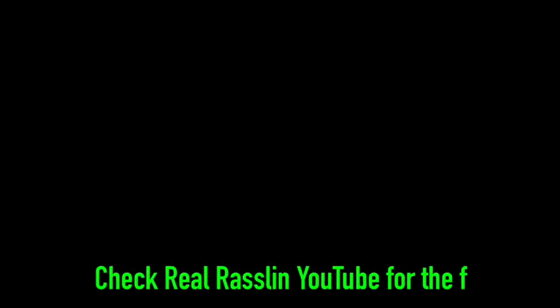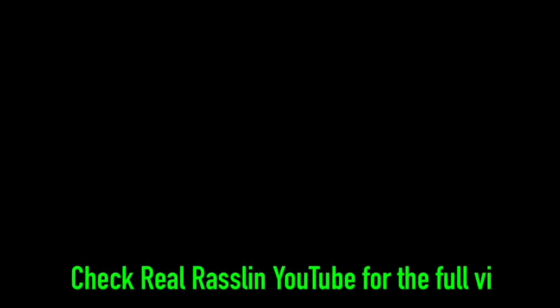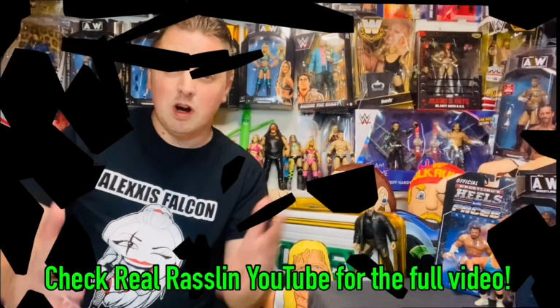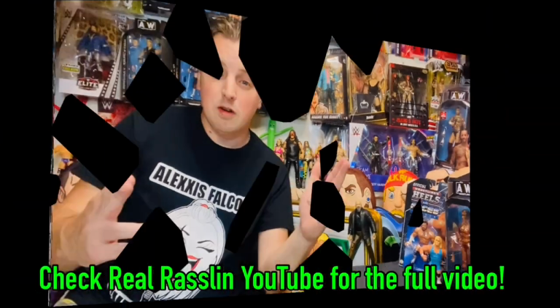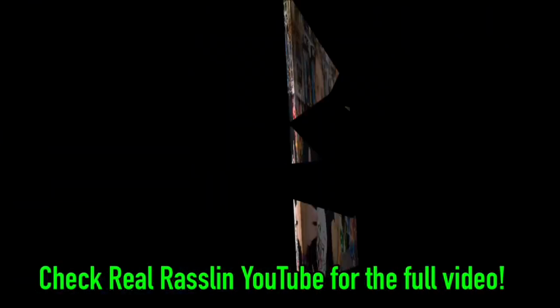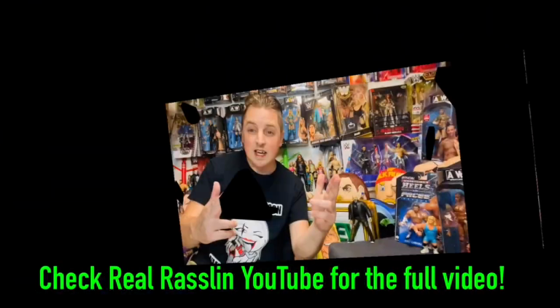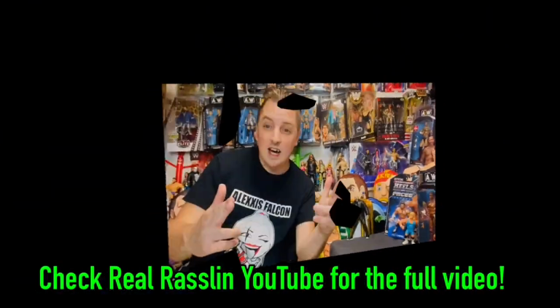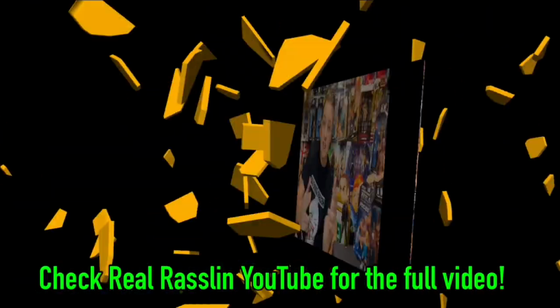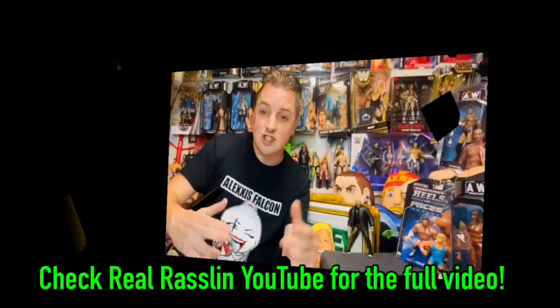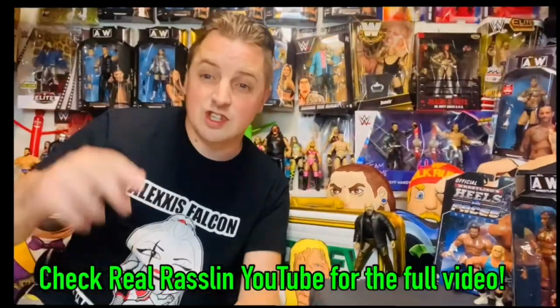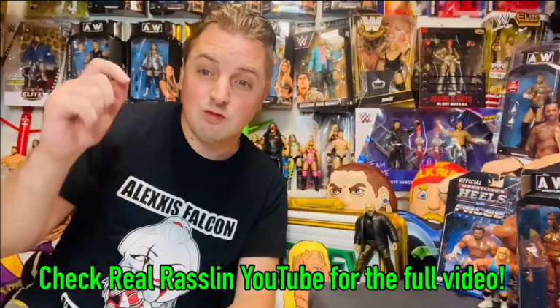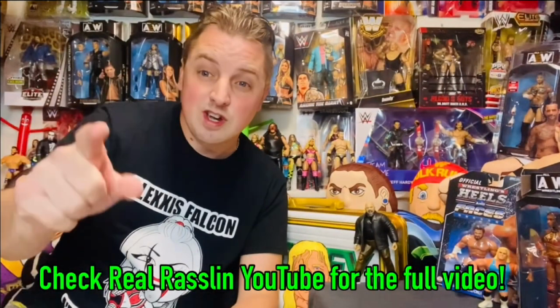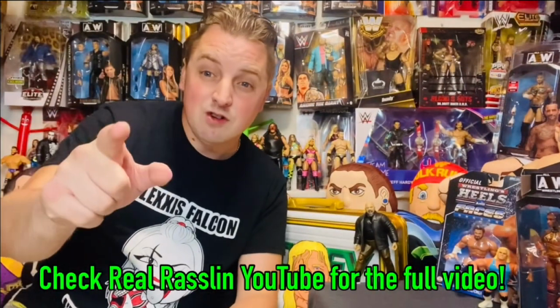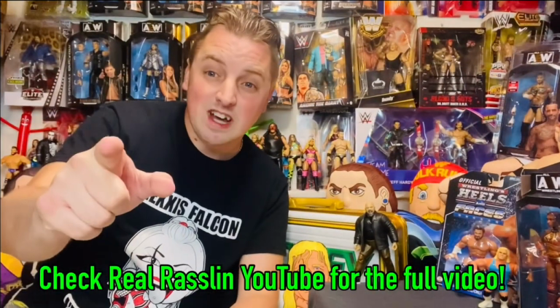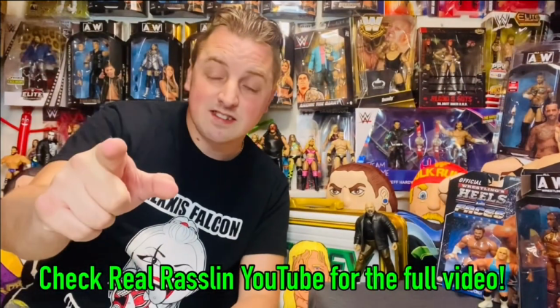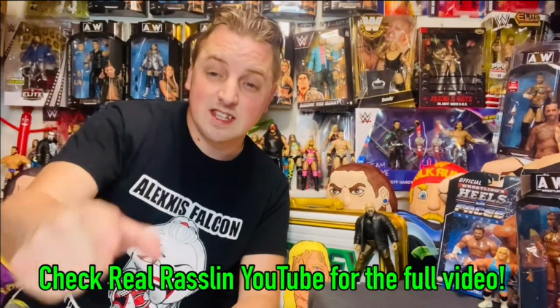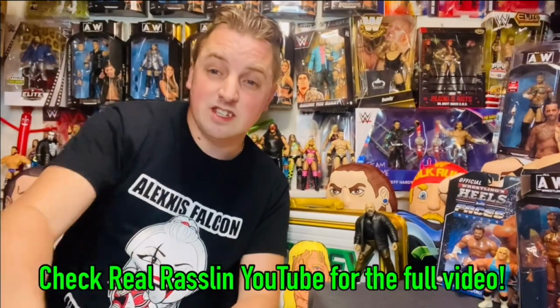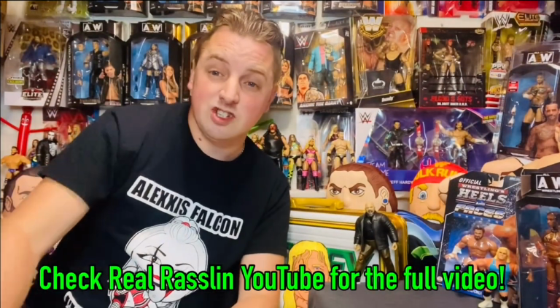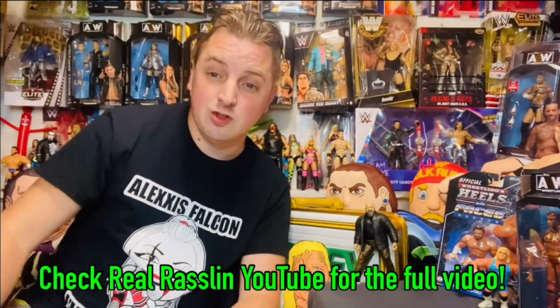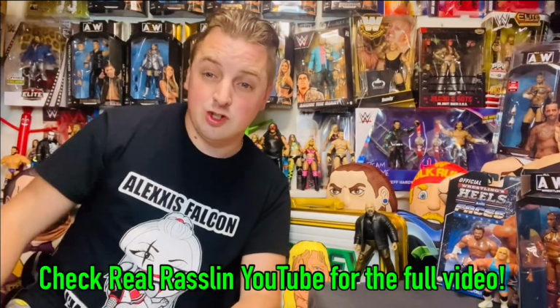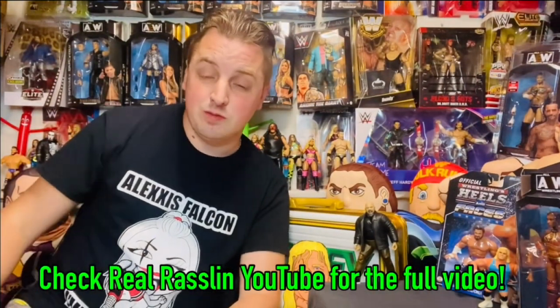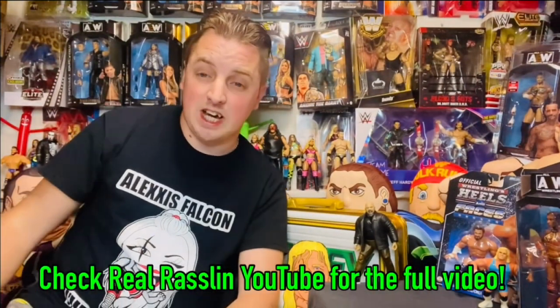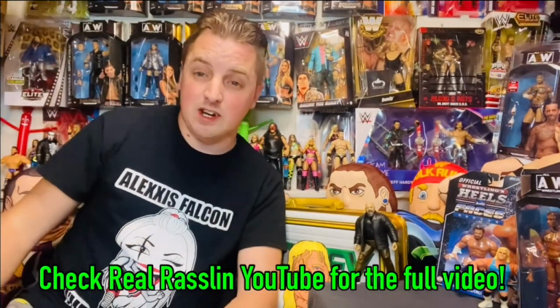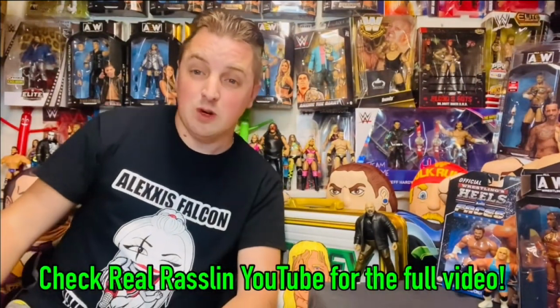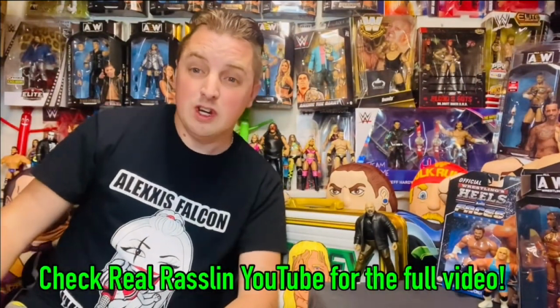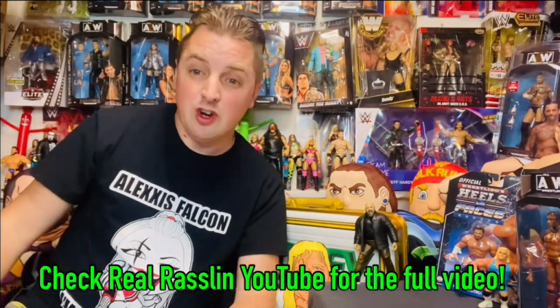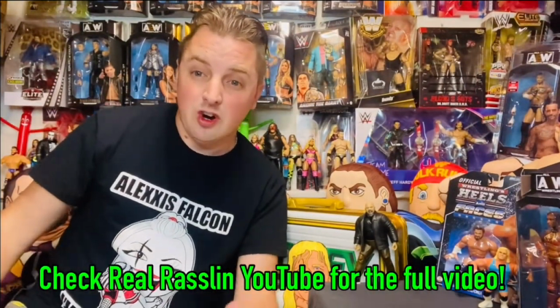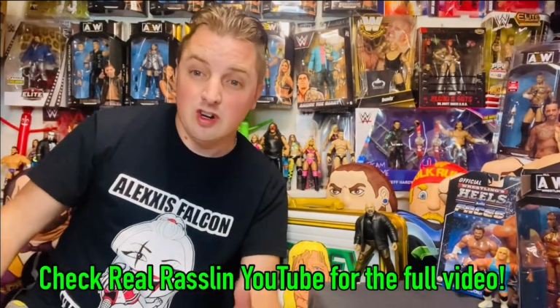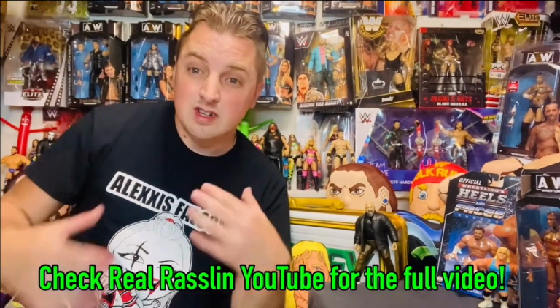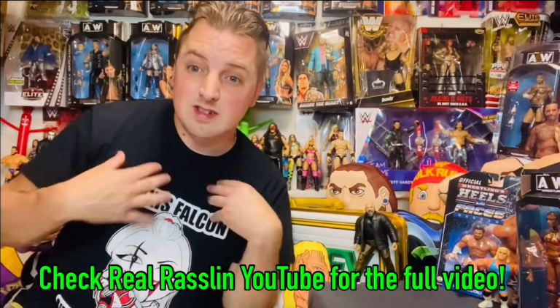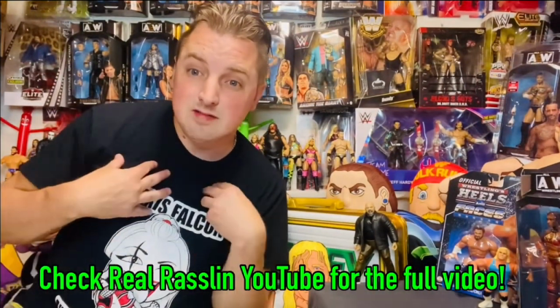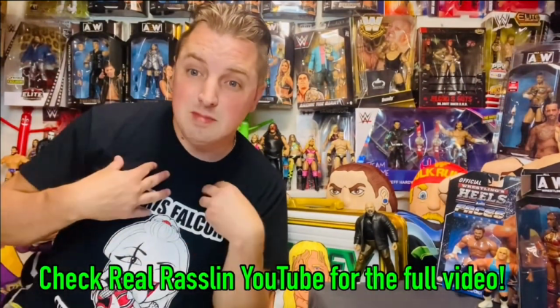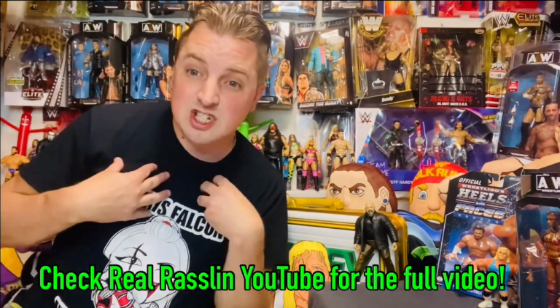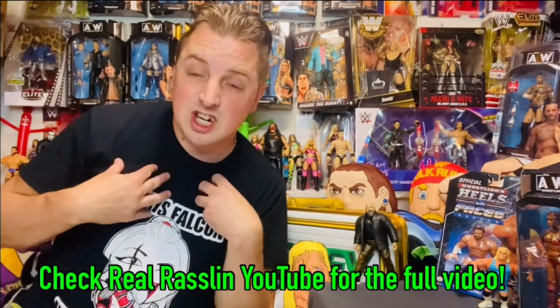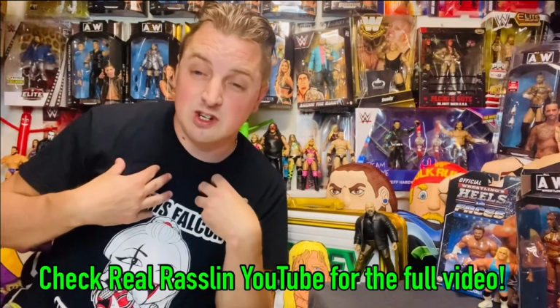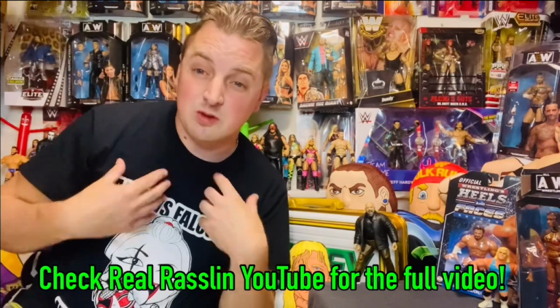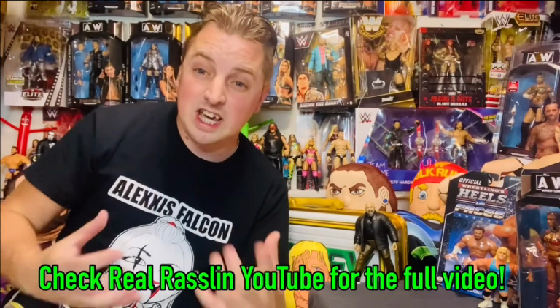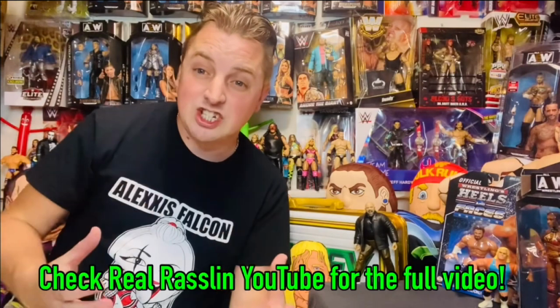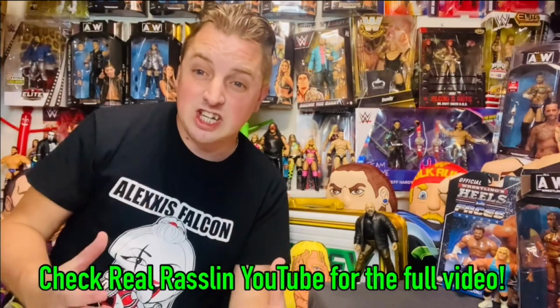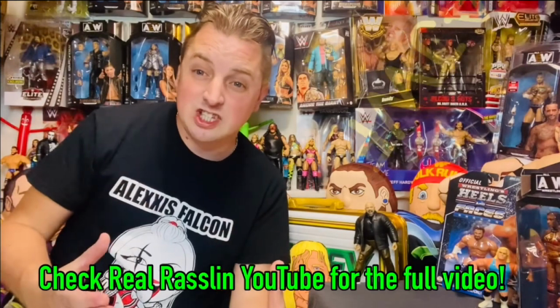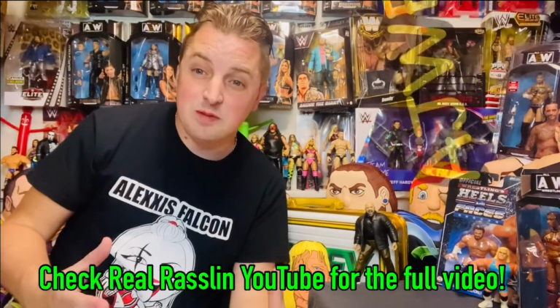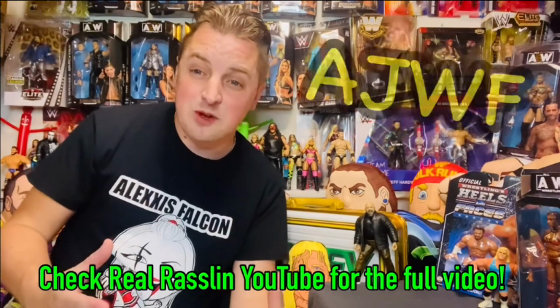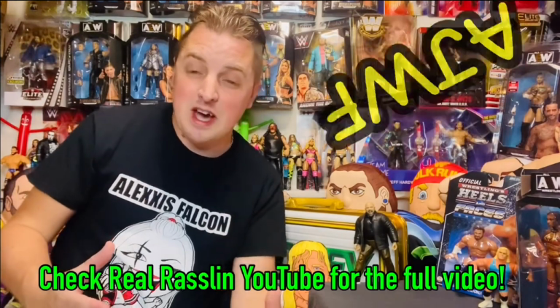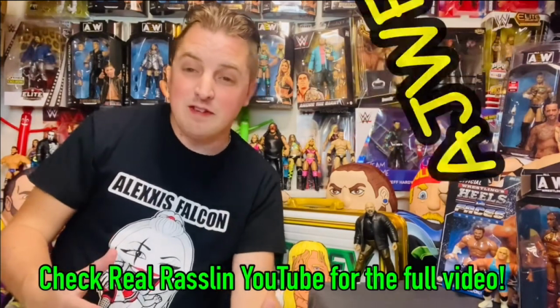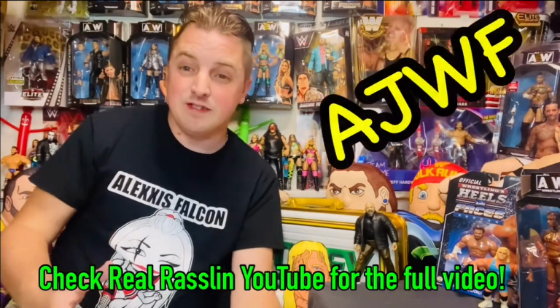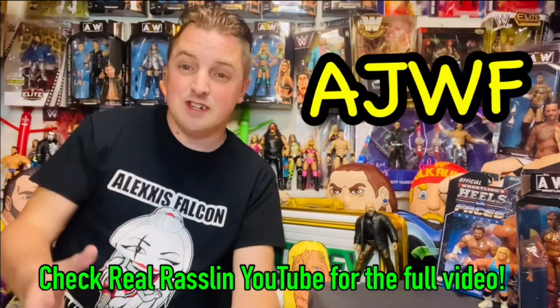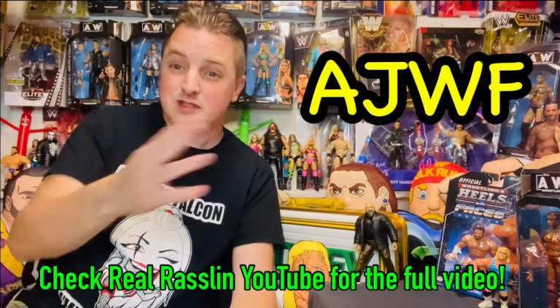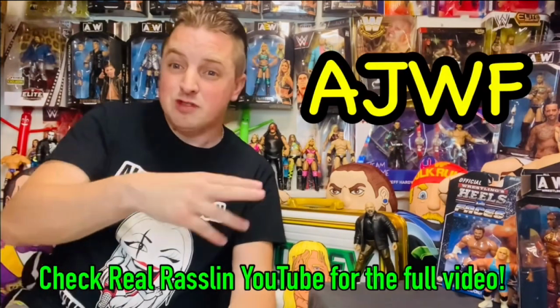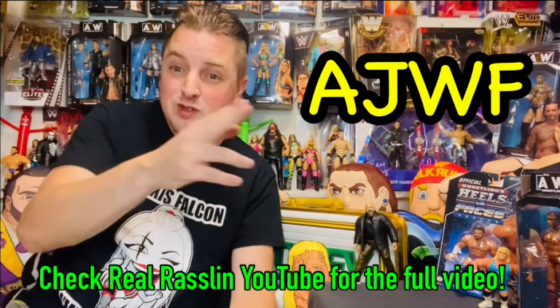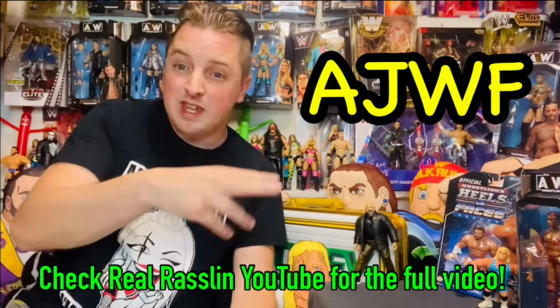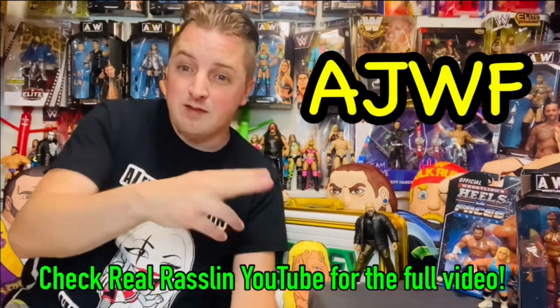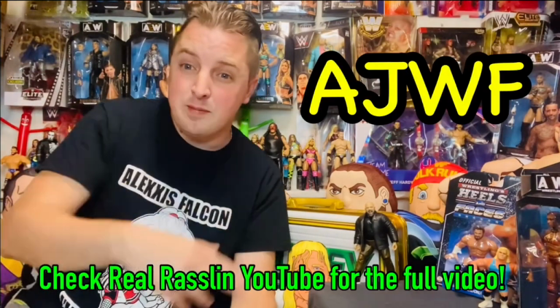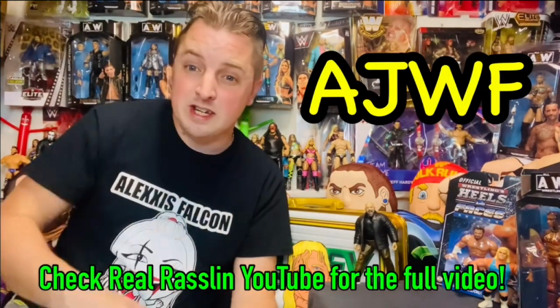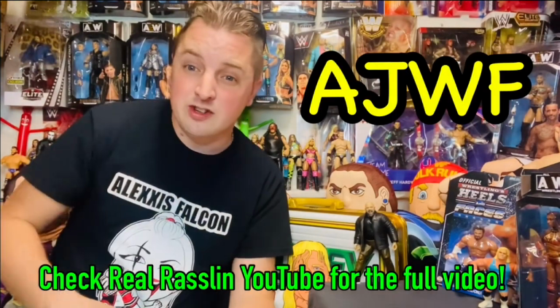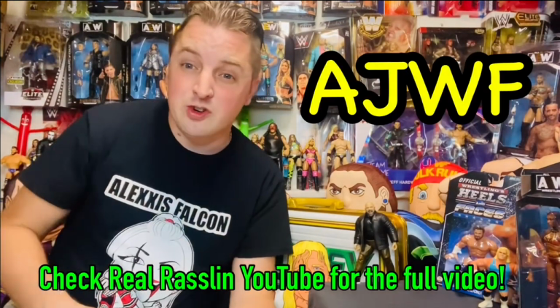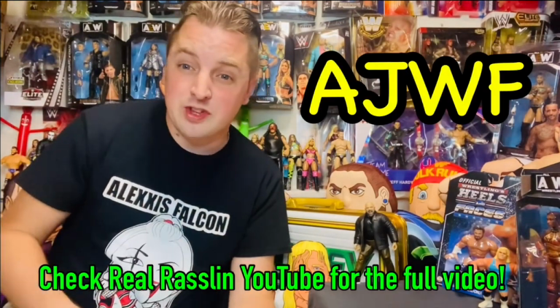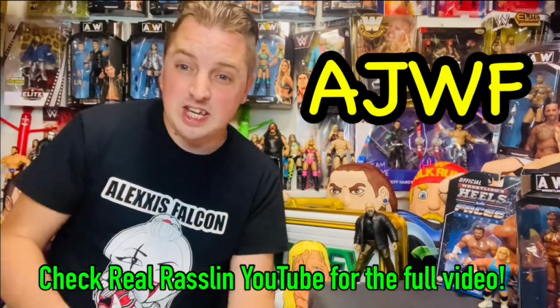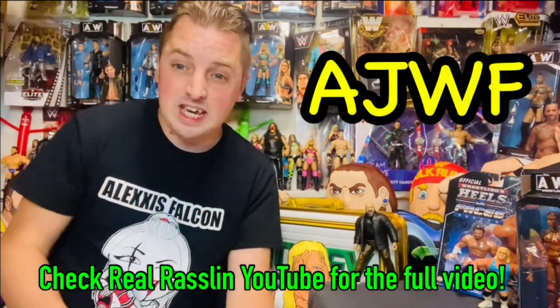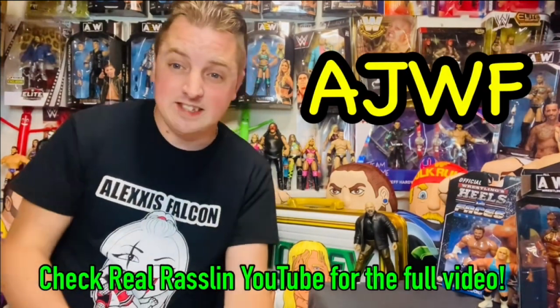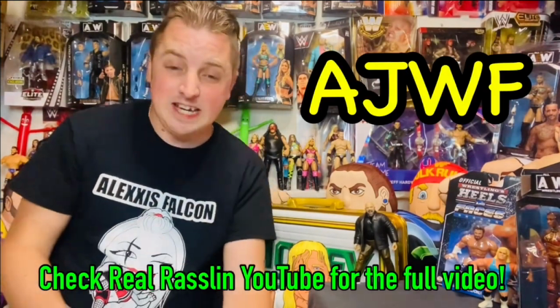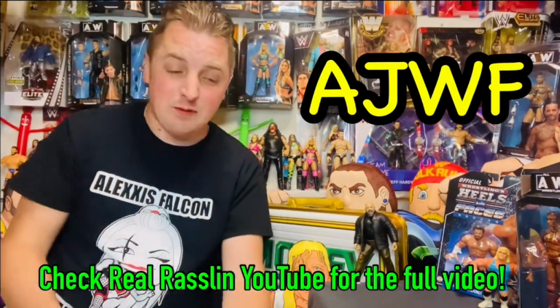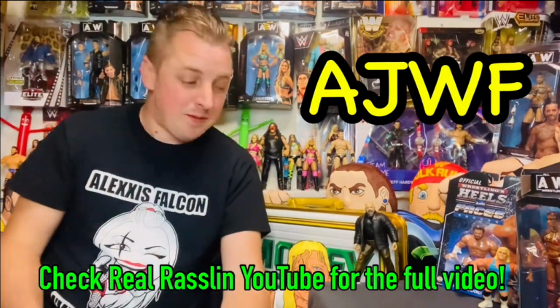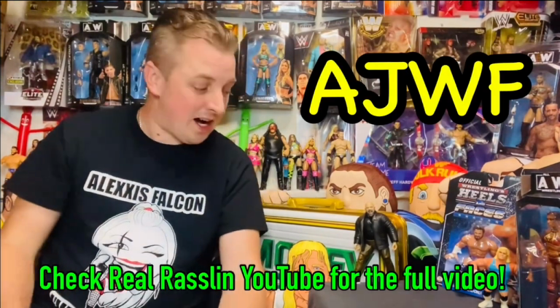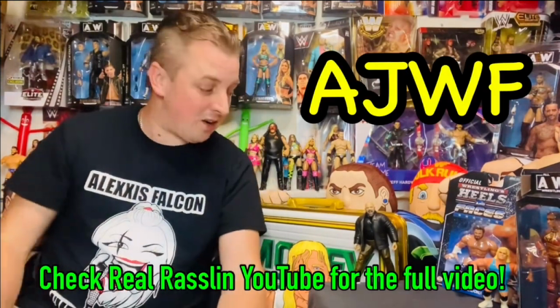Welcome back guys to Real Wrestling's YouTube channel — not my channel, AJWF. We're doing that forbidden door thing again to help them out.